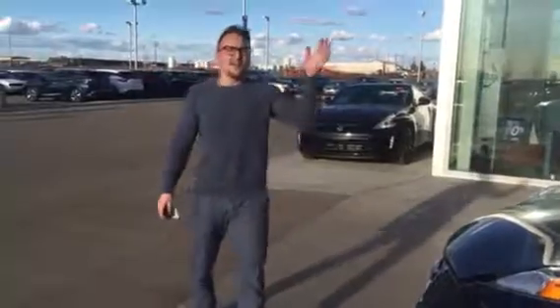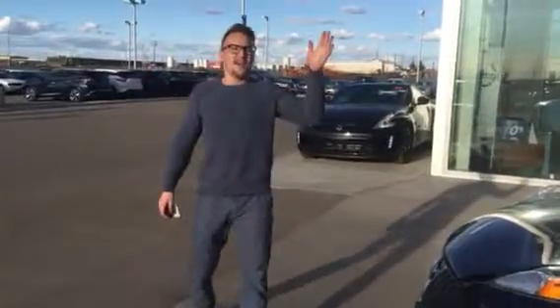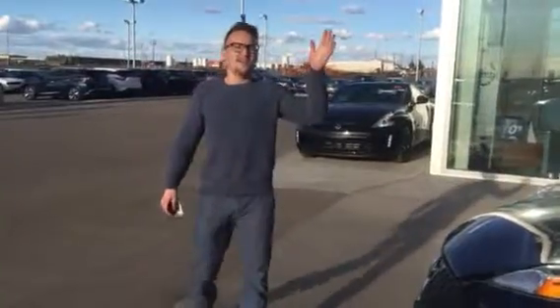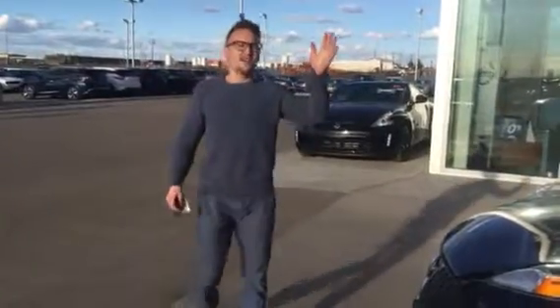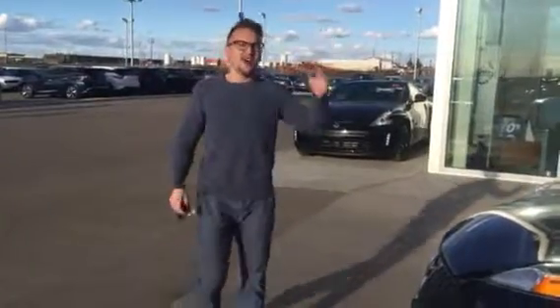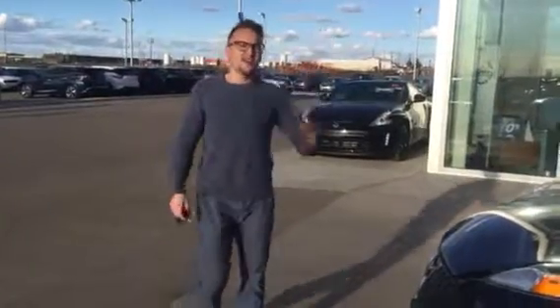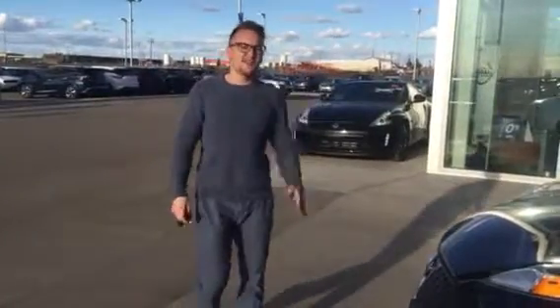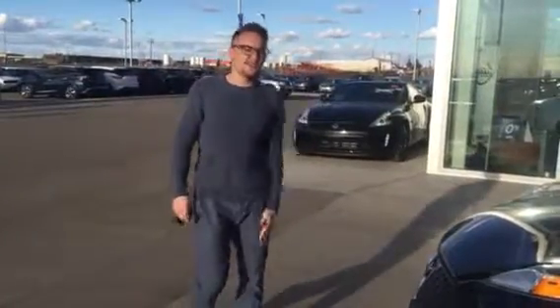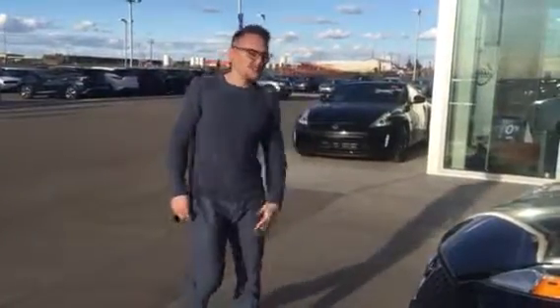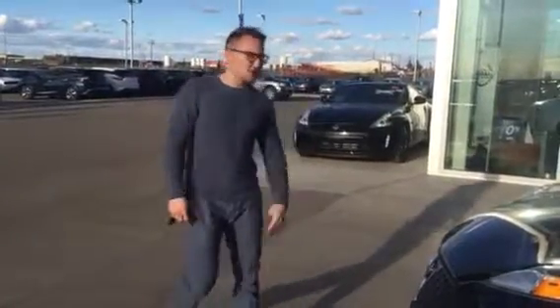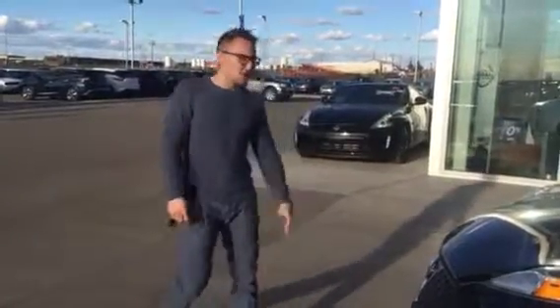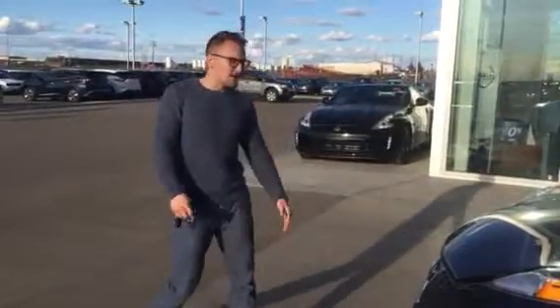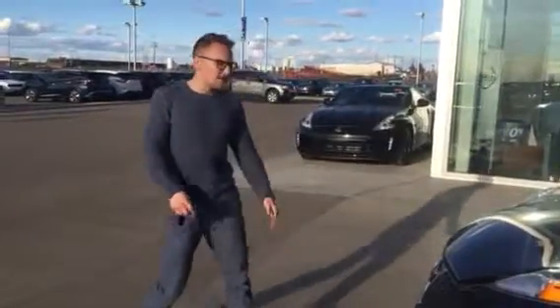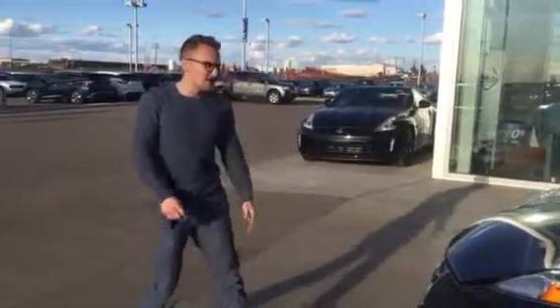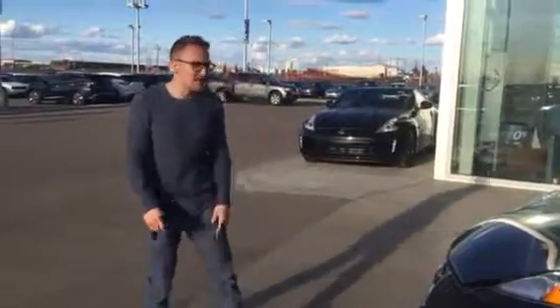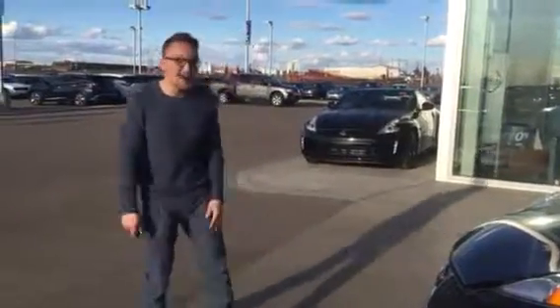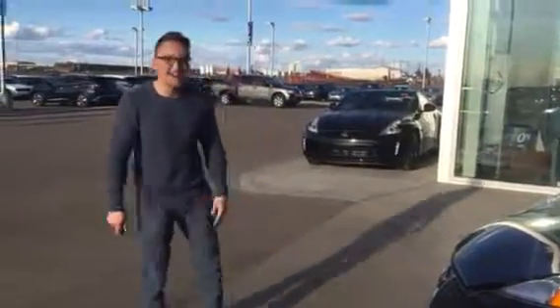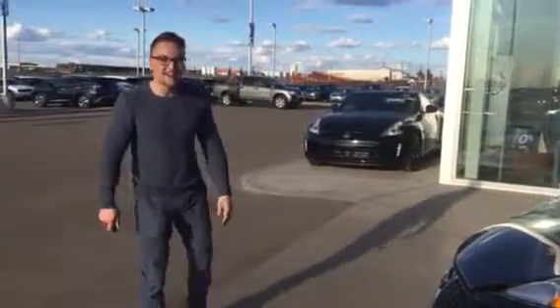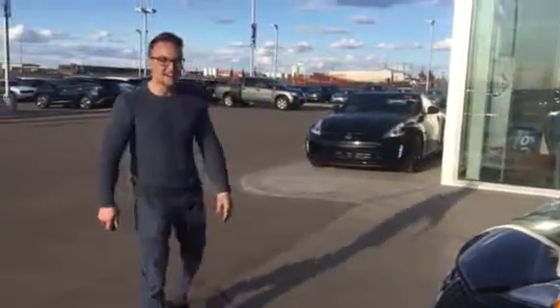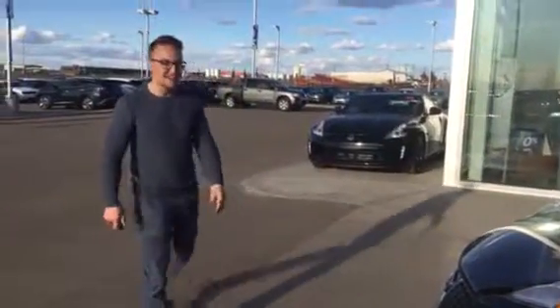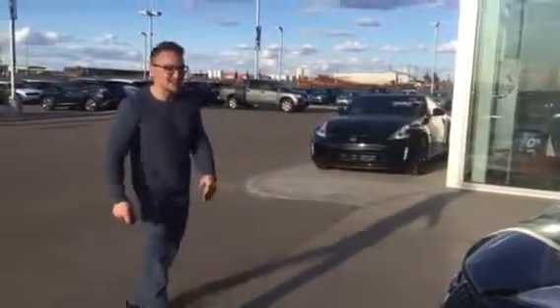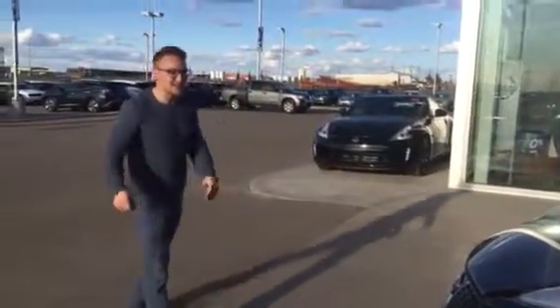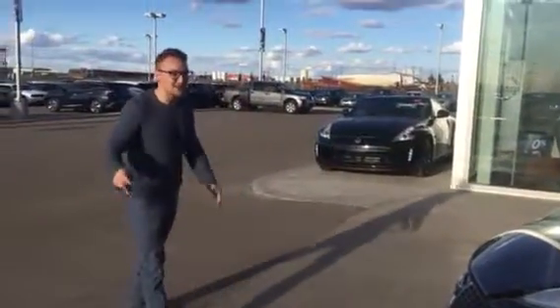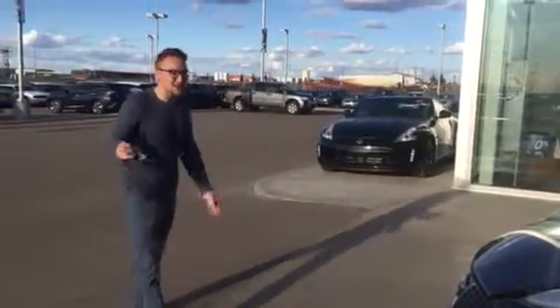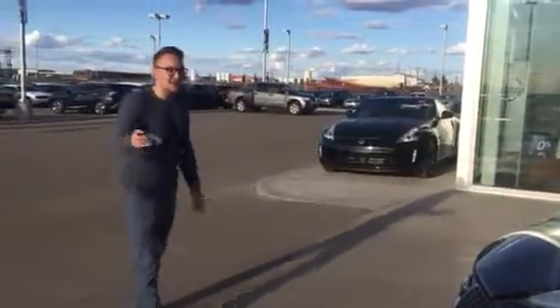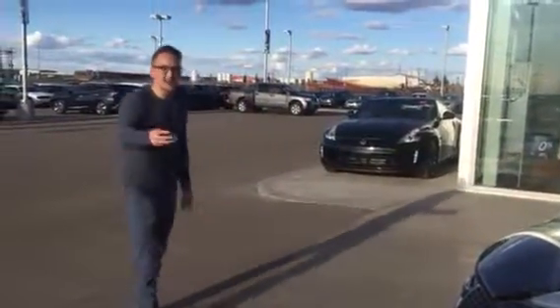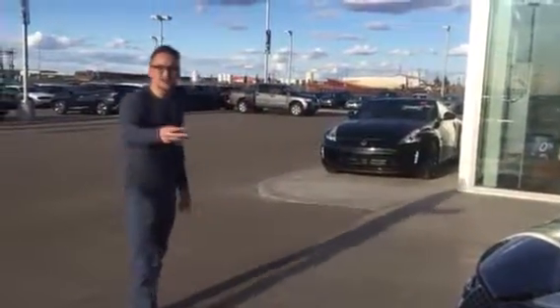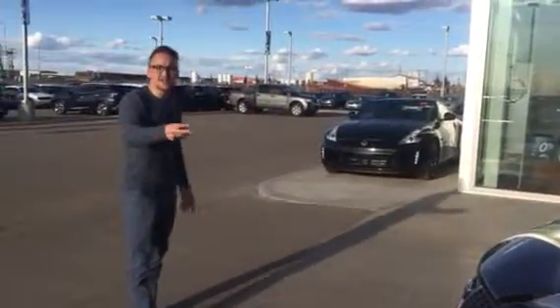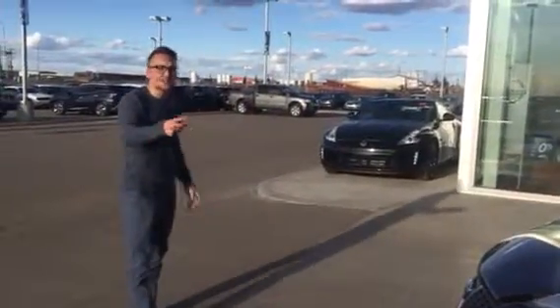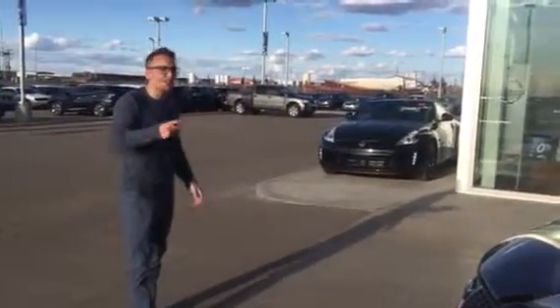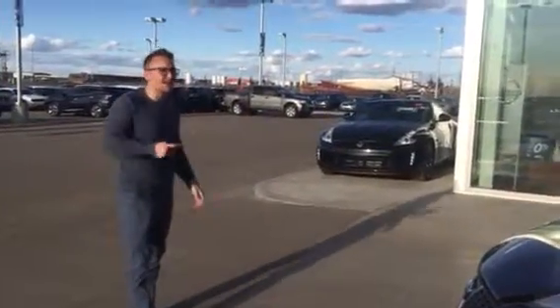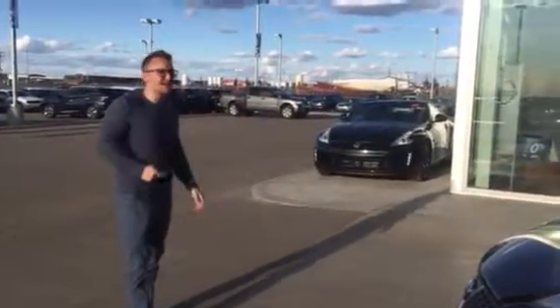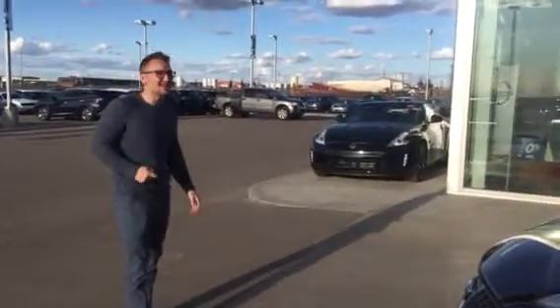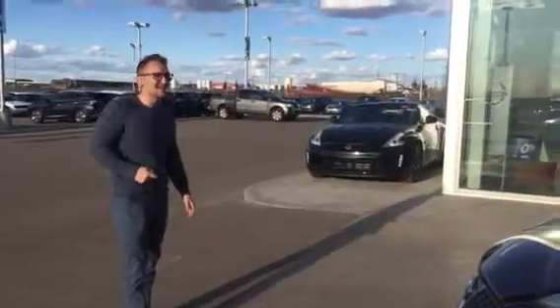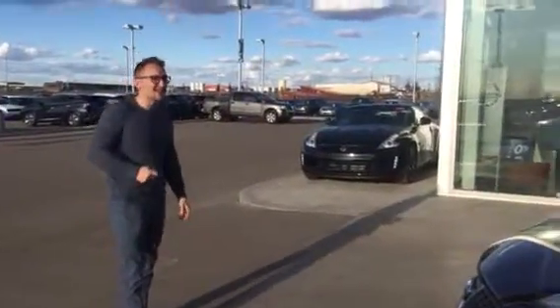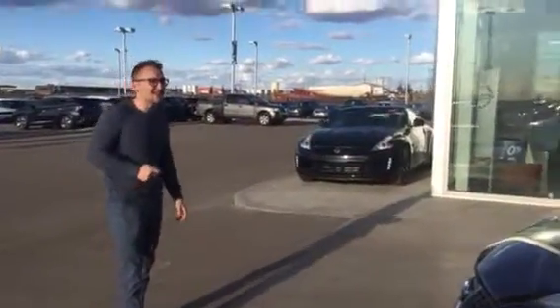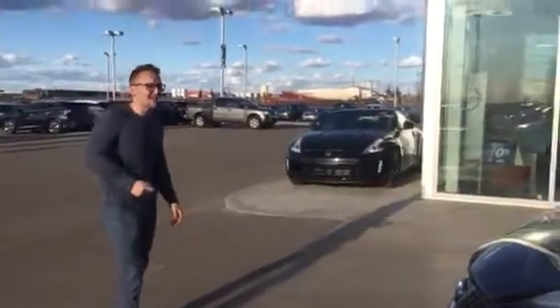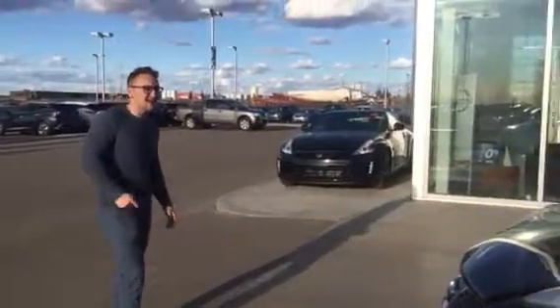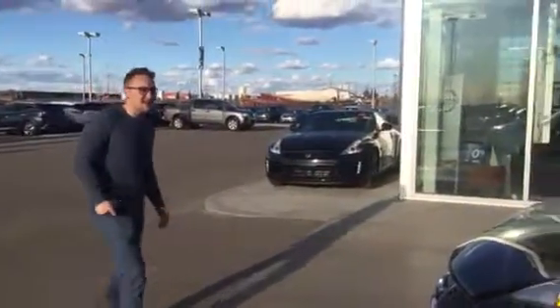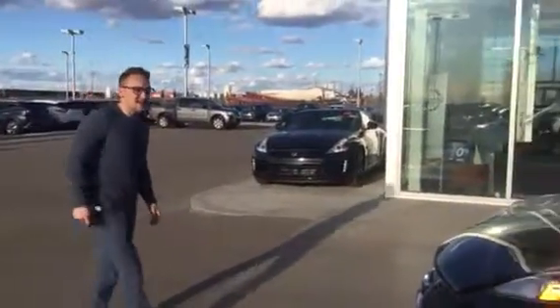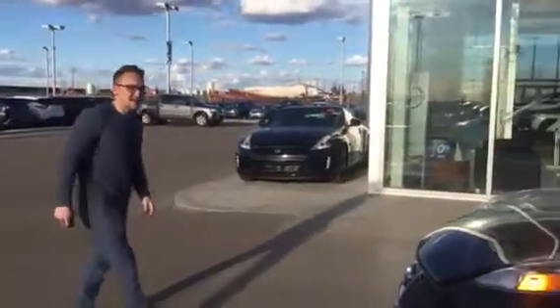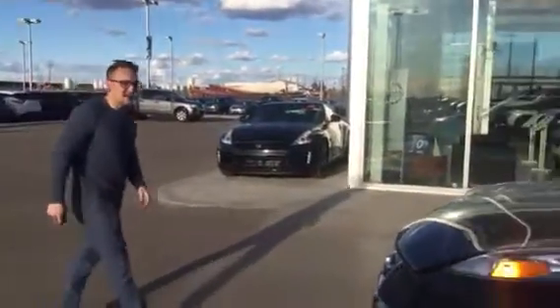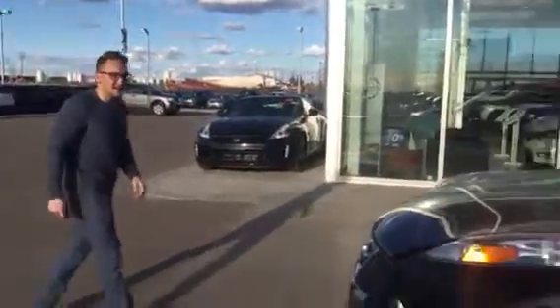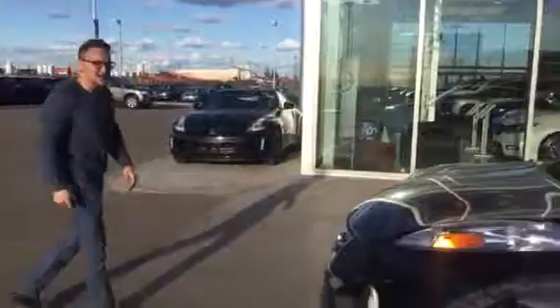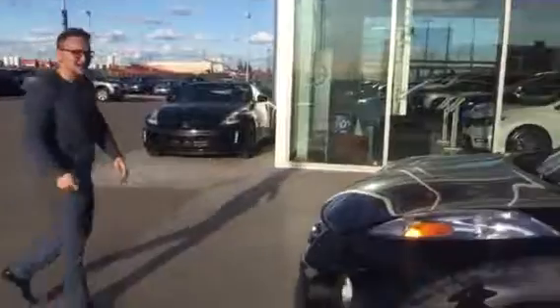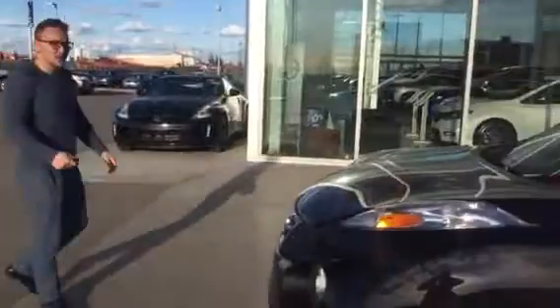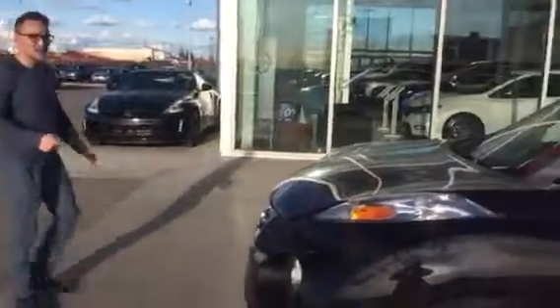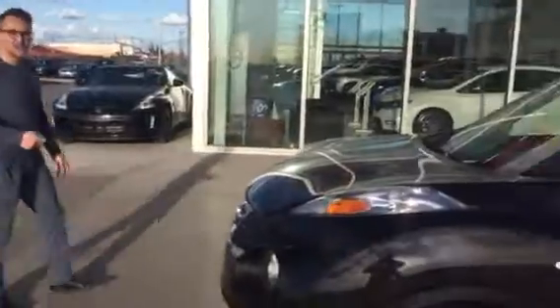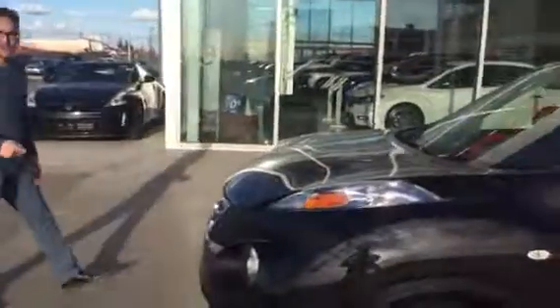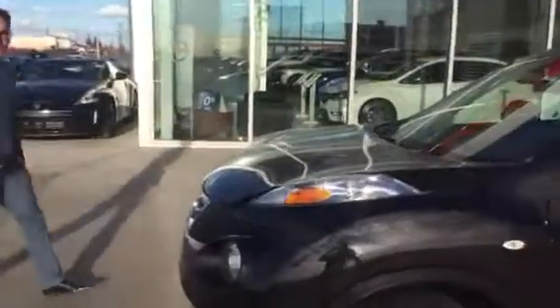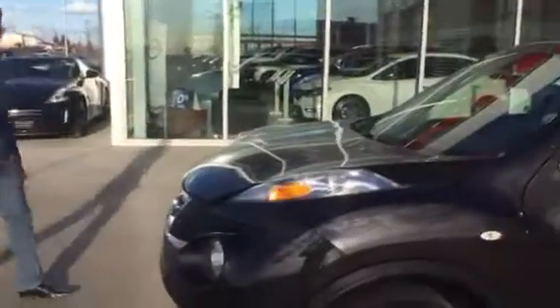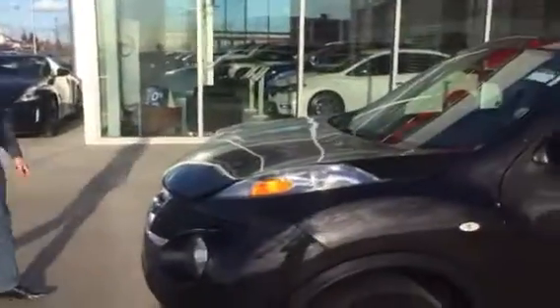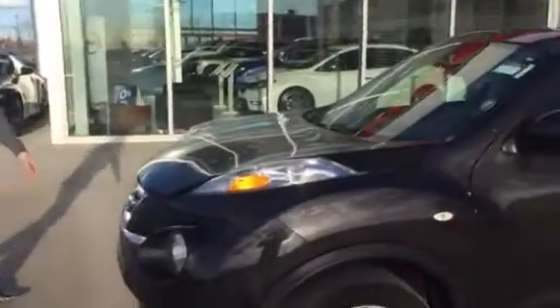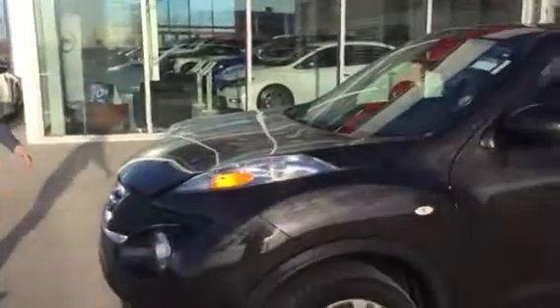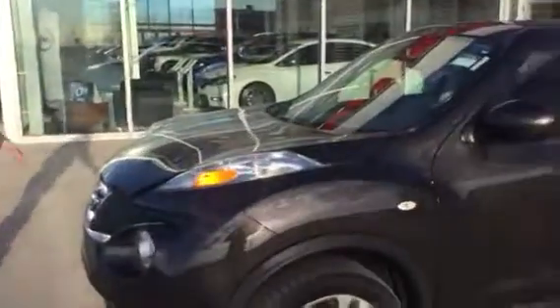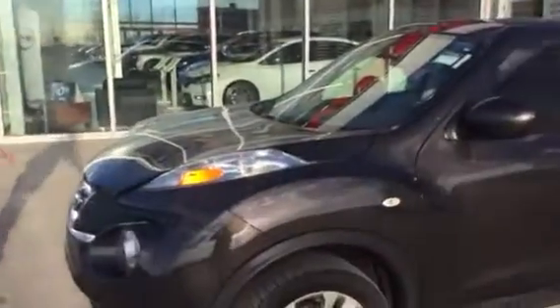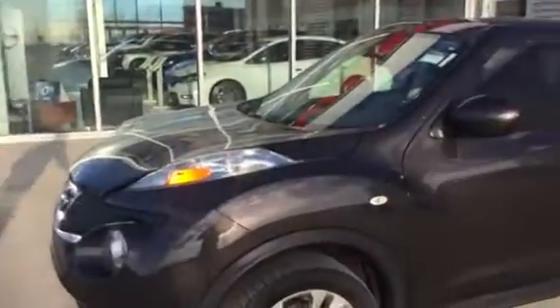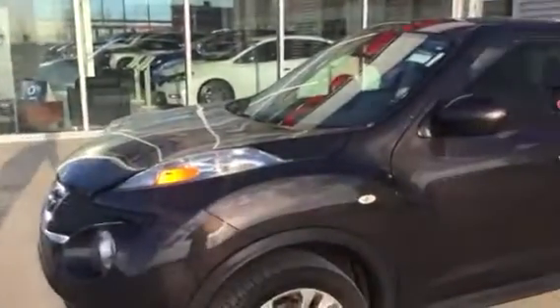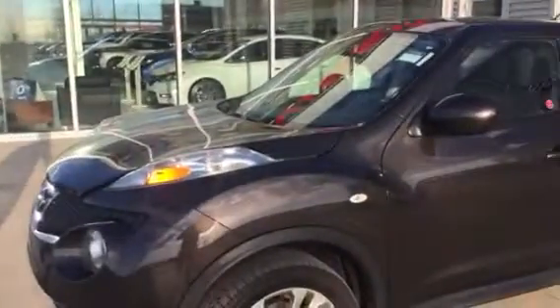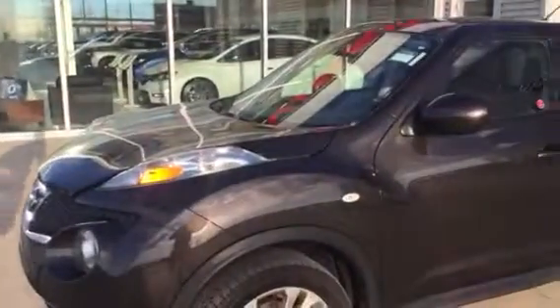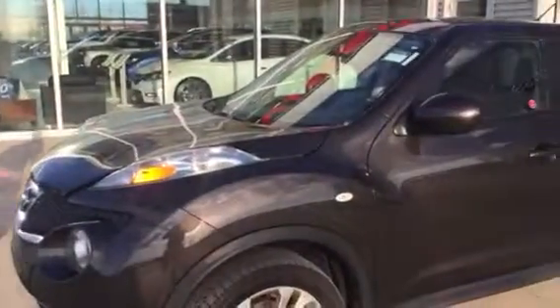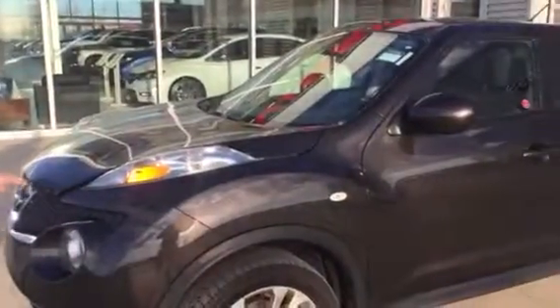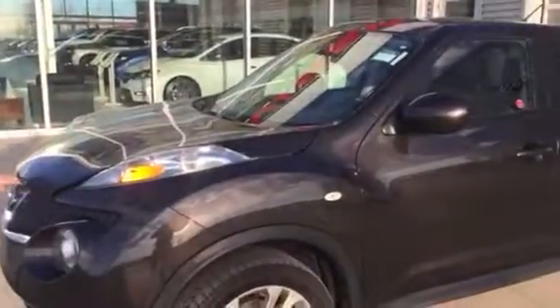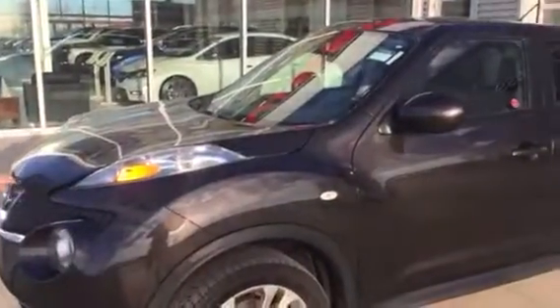Hey Don, this is Donovan here at LA Nissan. Here's the 2011 Nissan Juke SL I was telling you about.